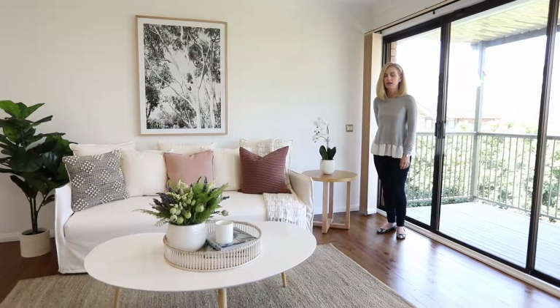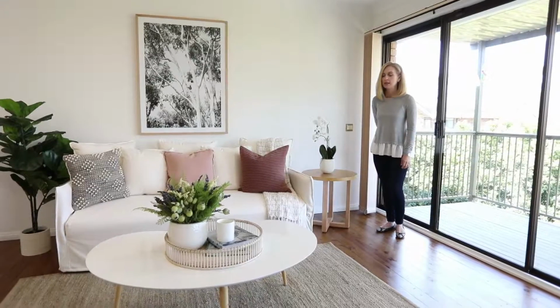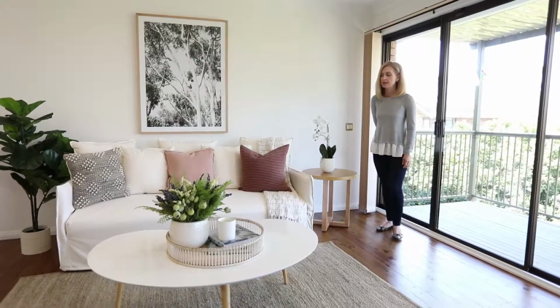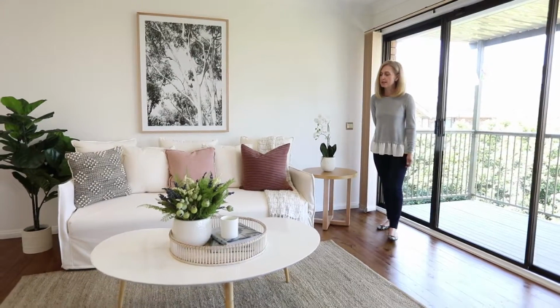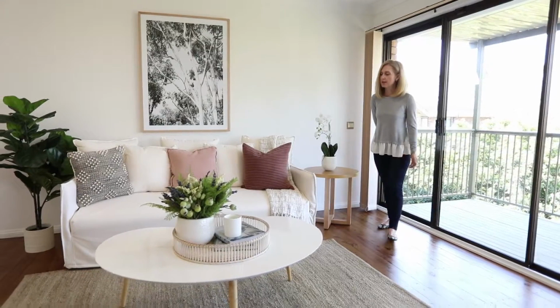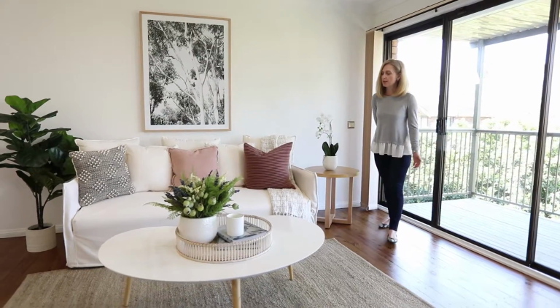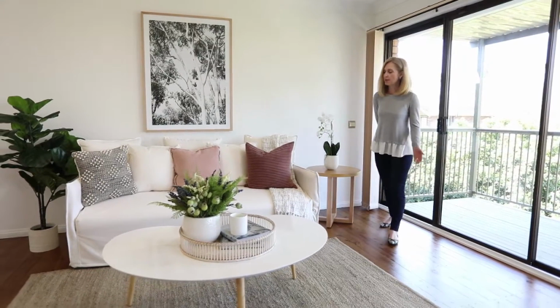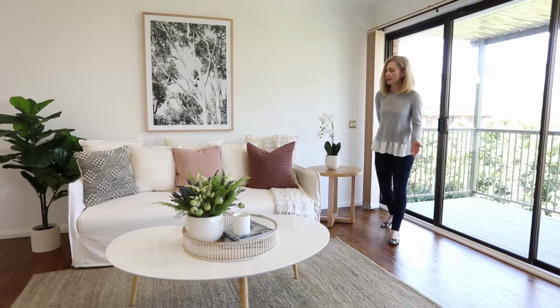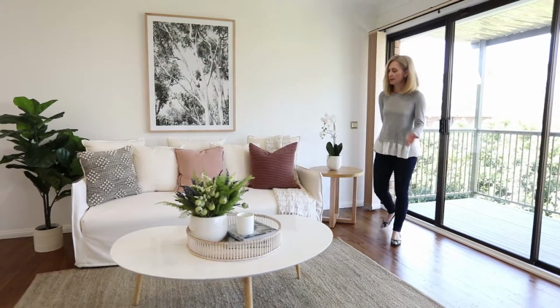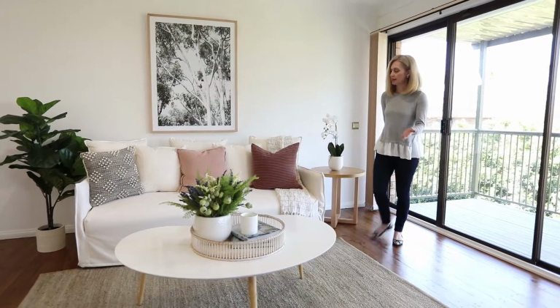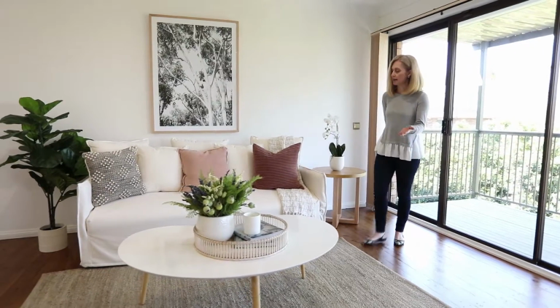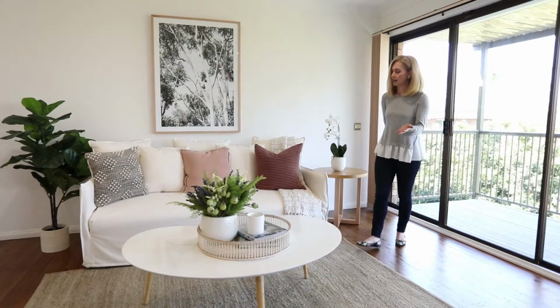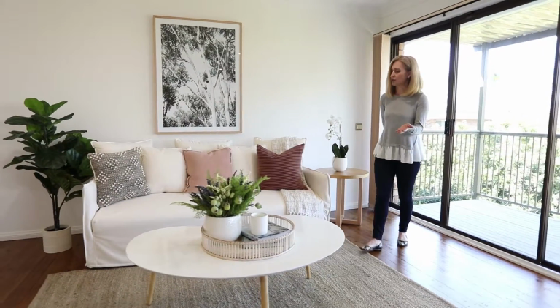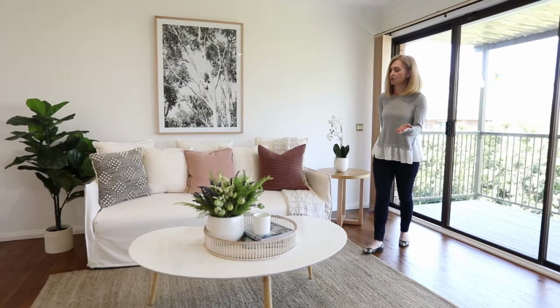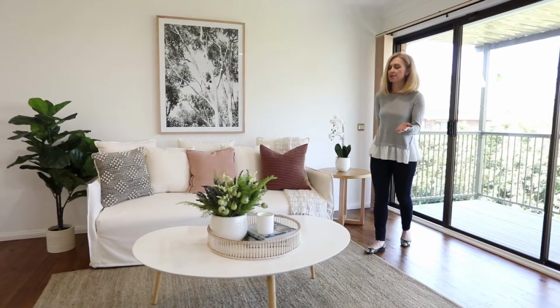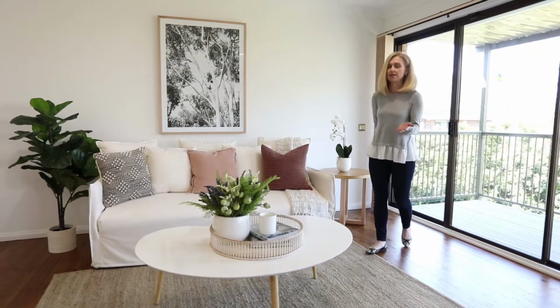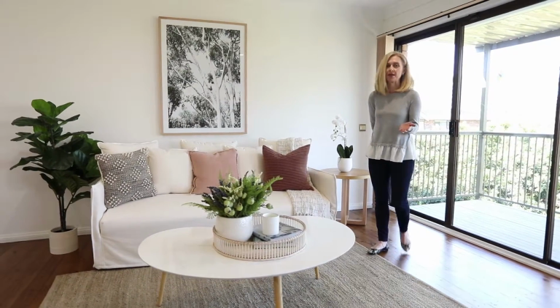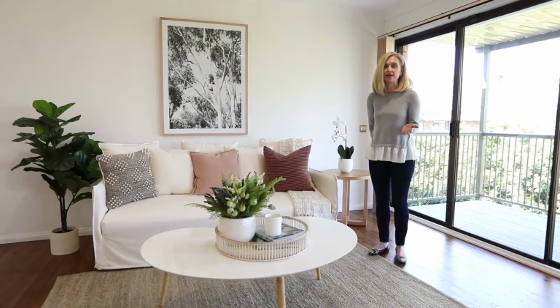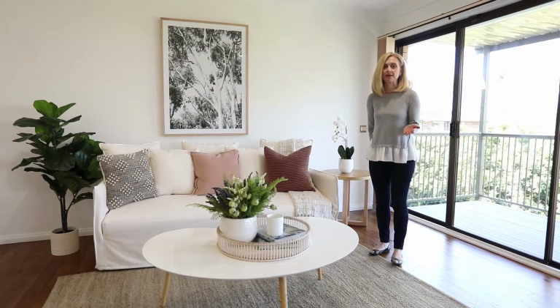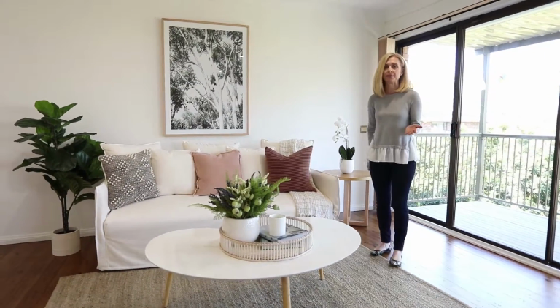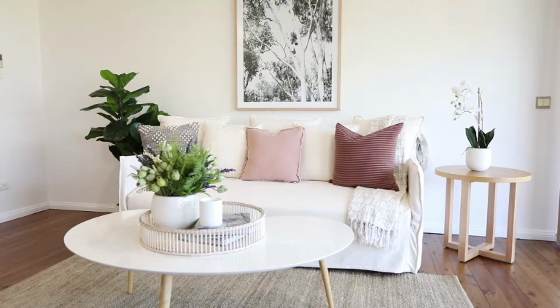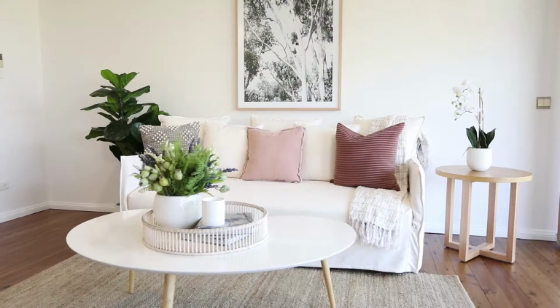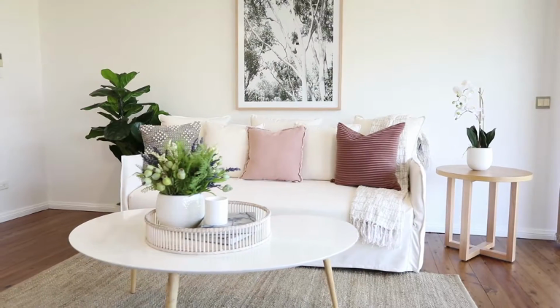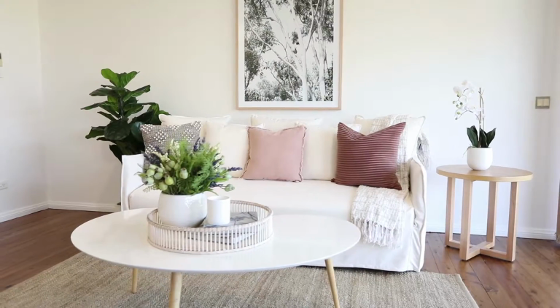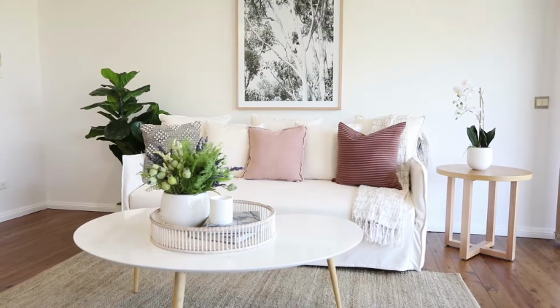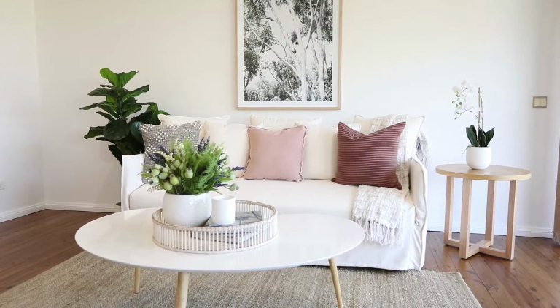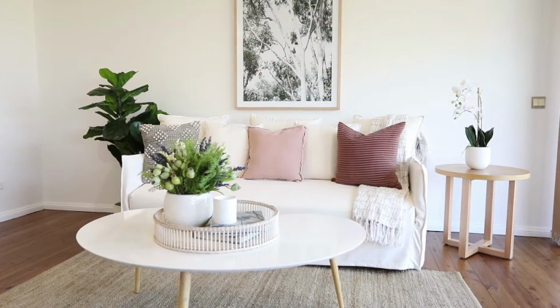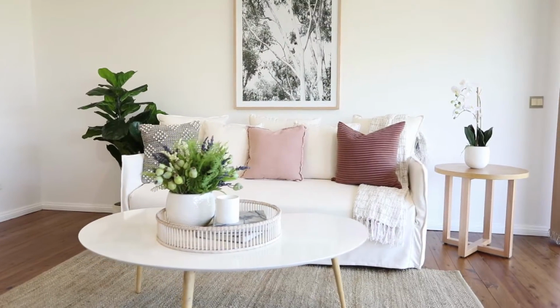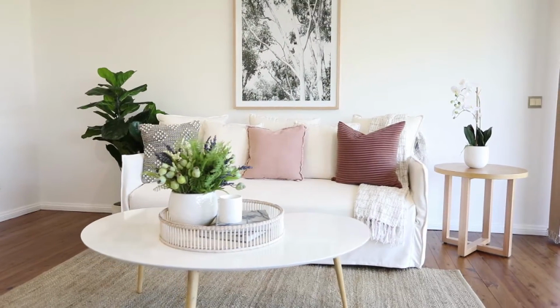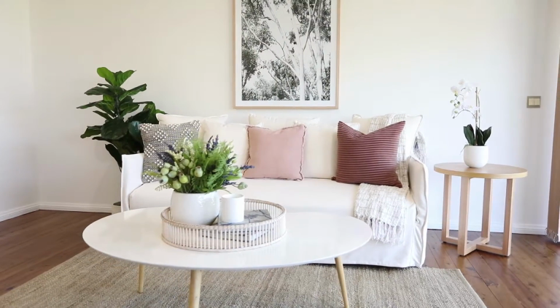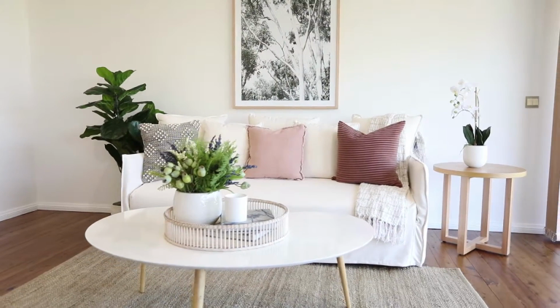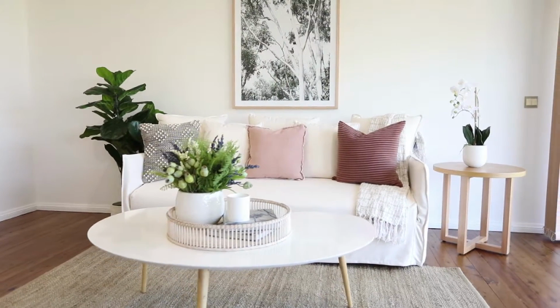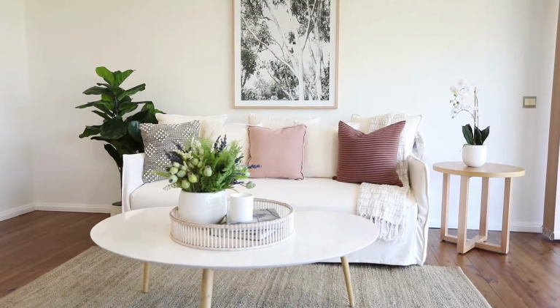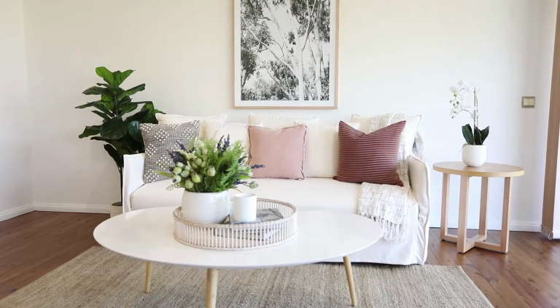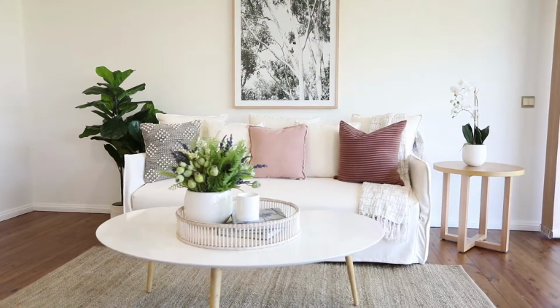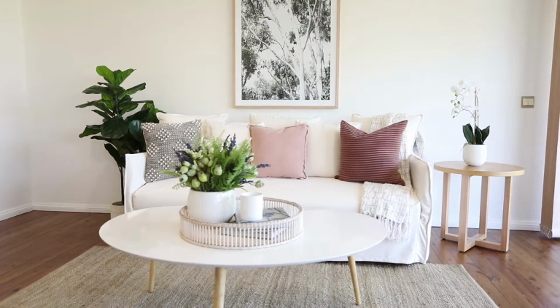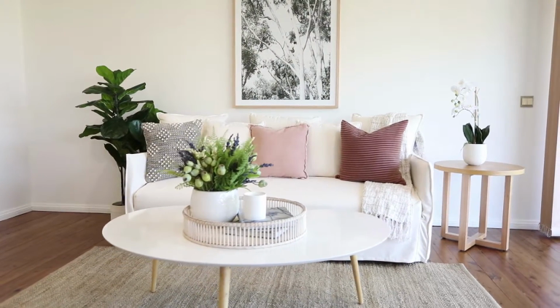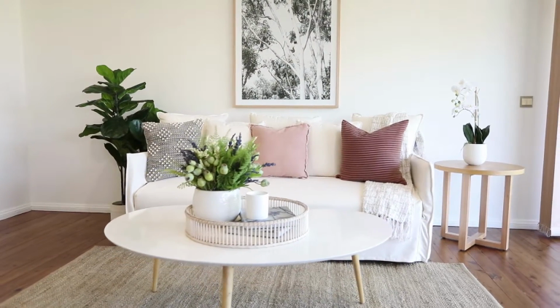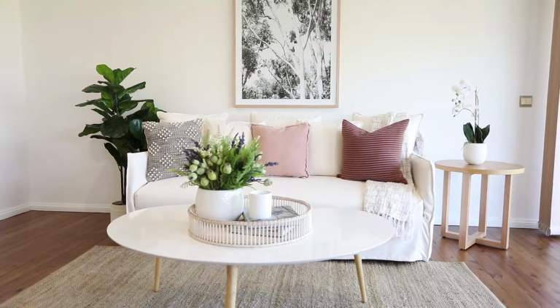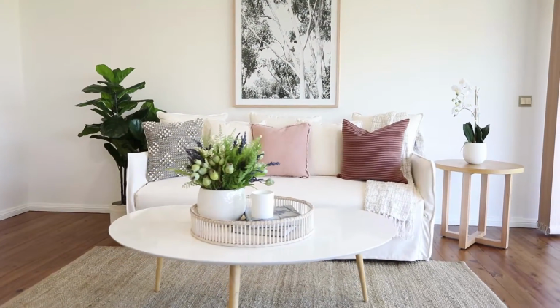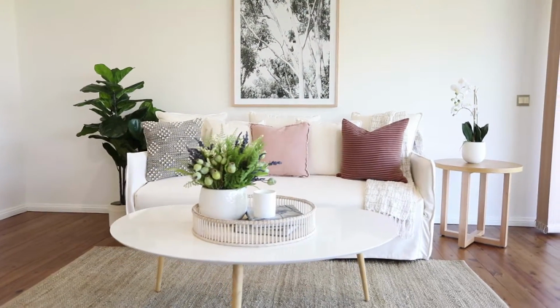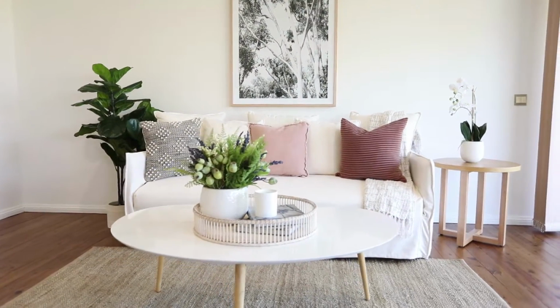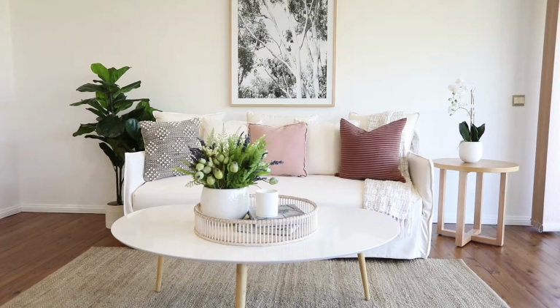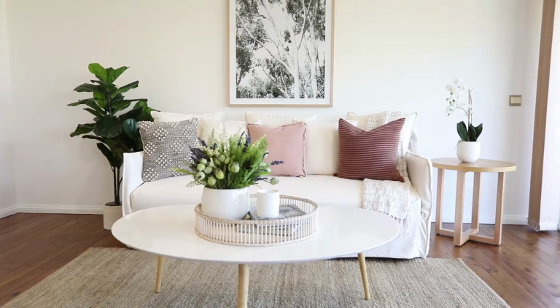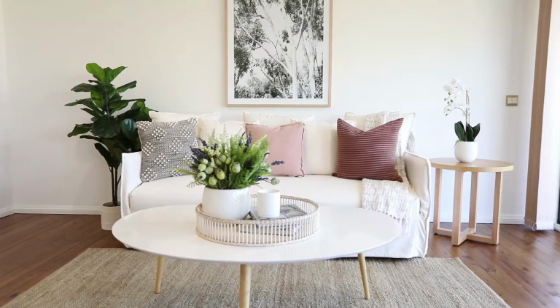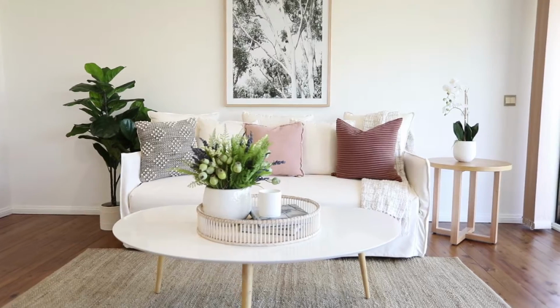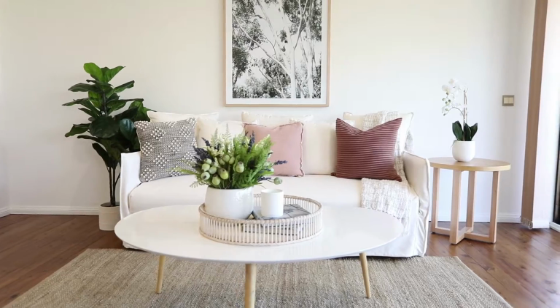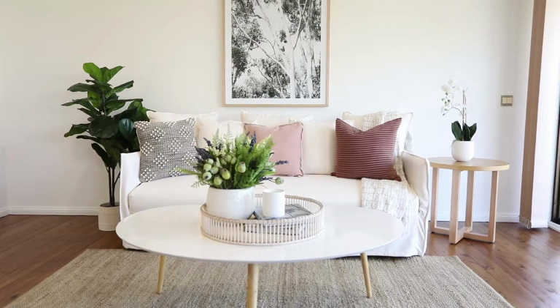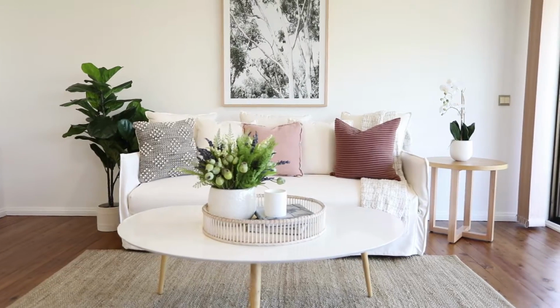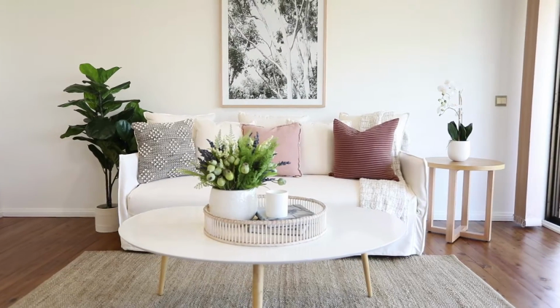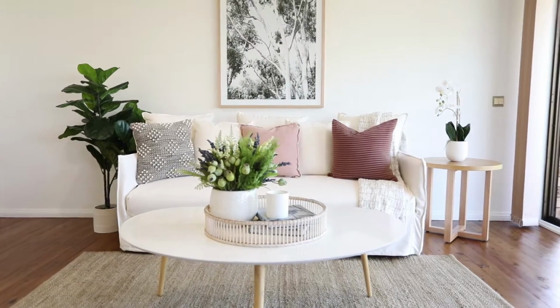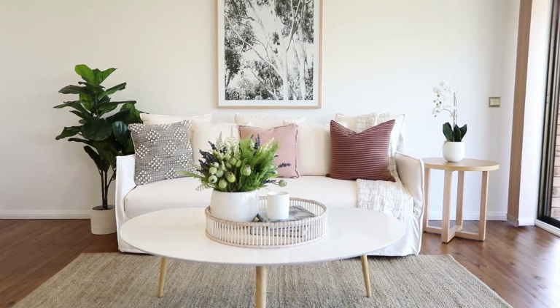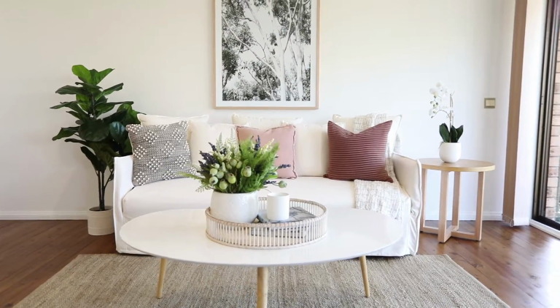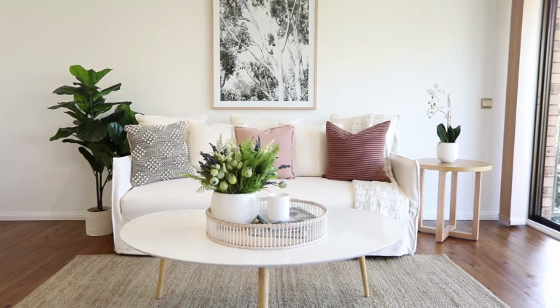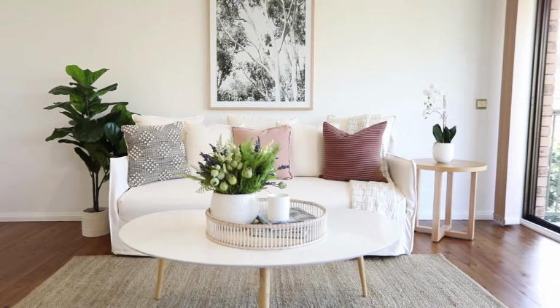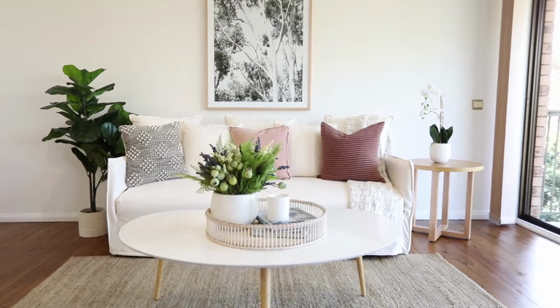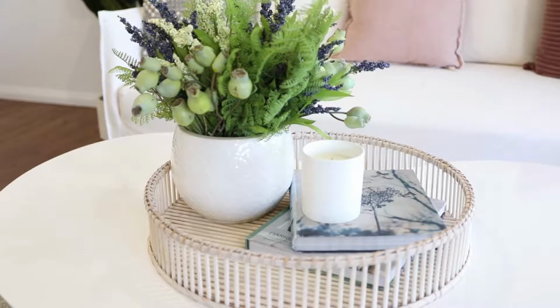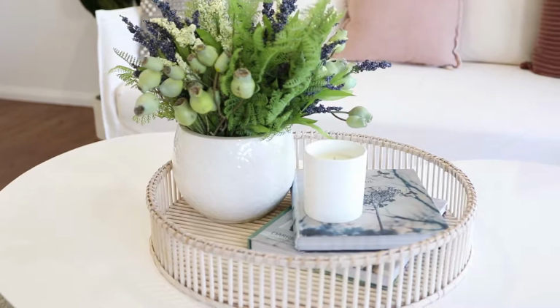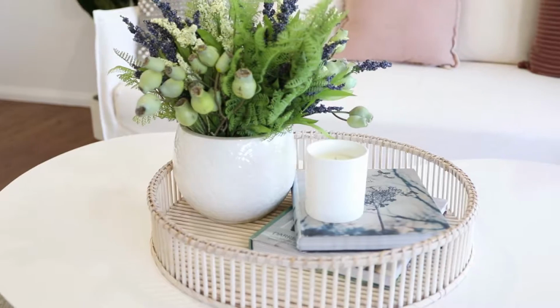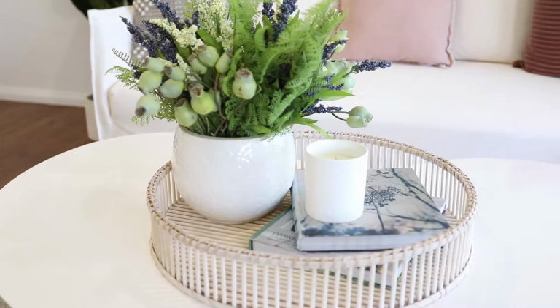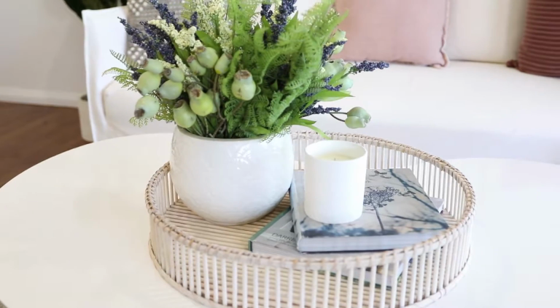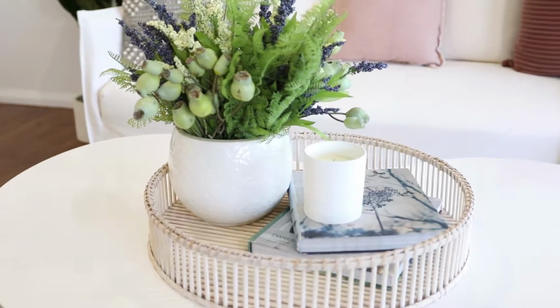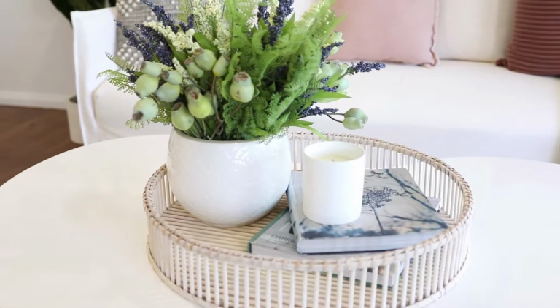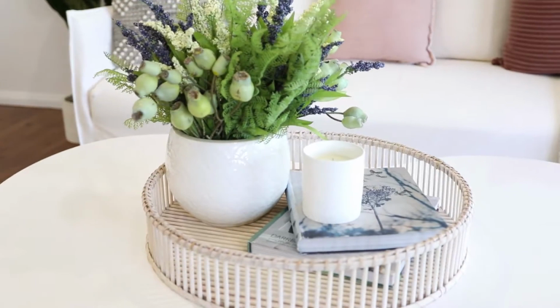This then completes our lounge room styling, creating a warm and inviting feel which will create an emotional connection with buyers.